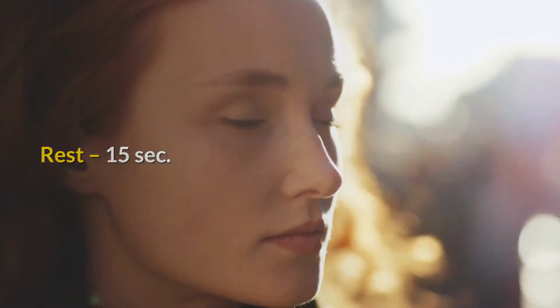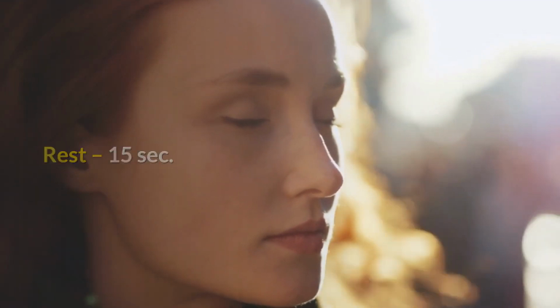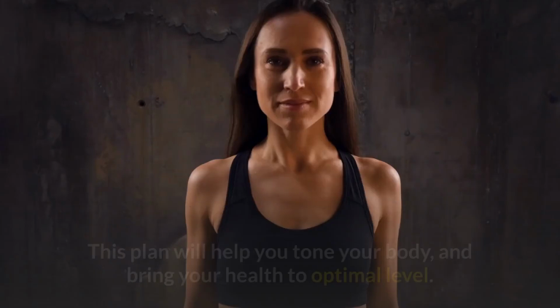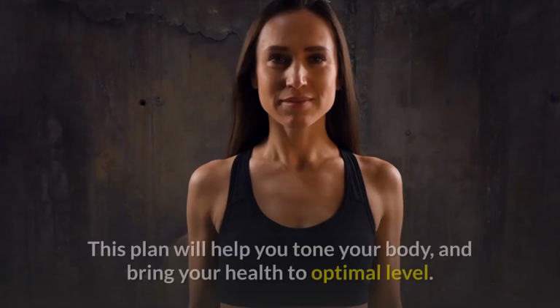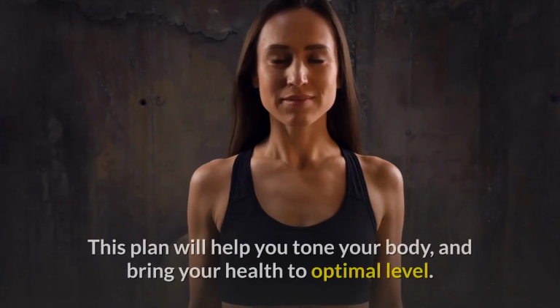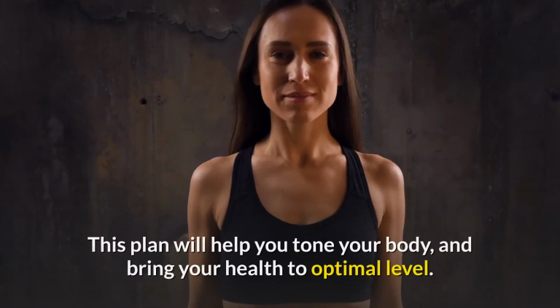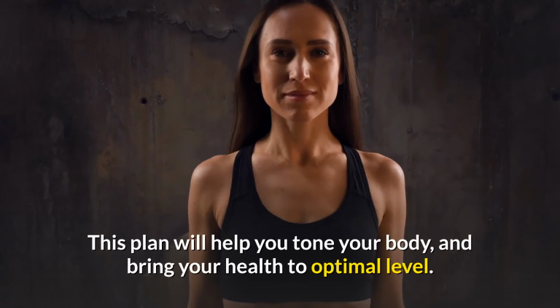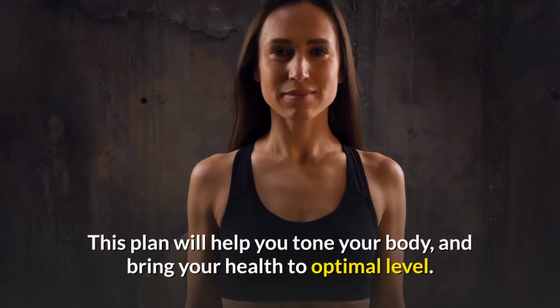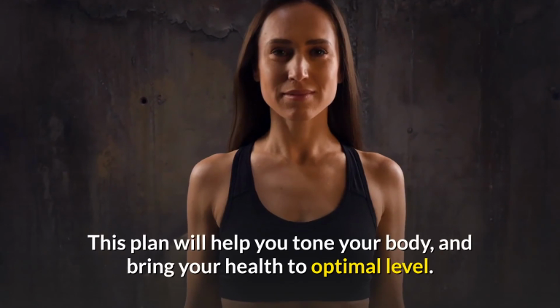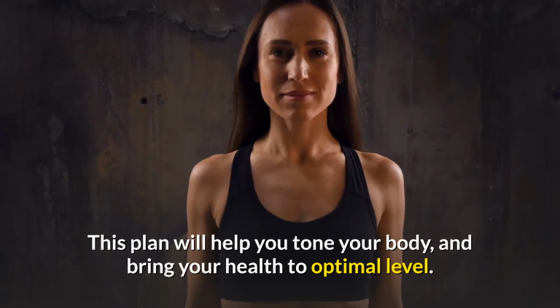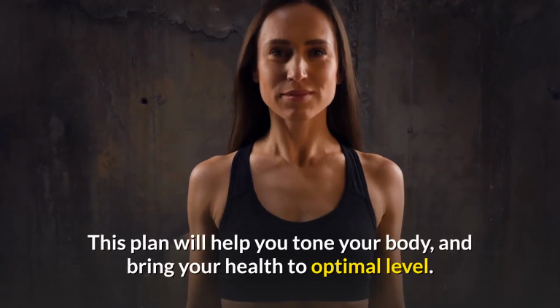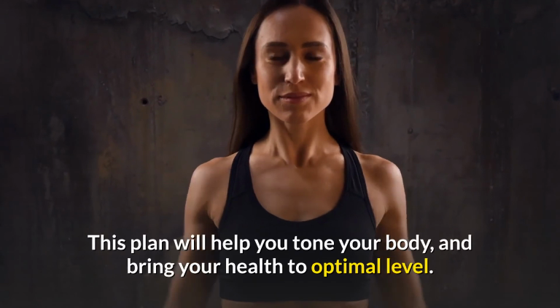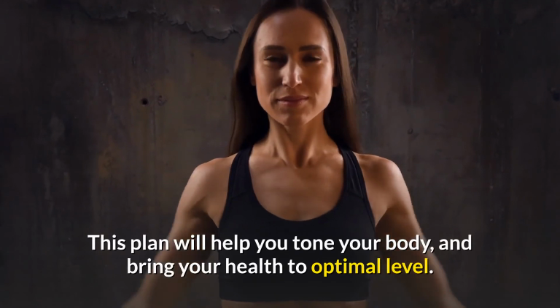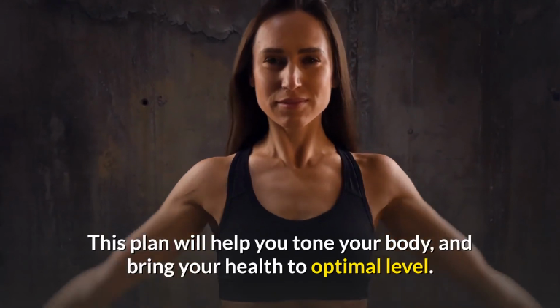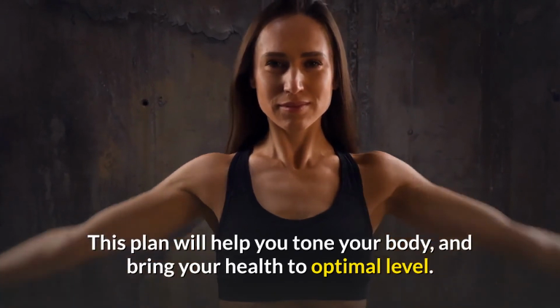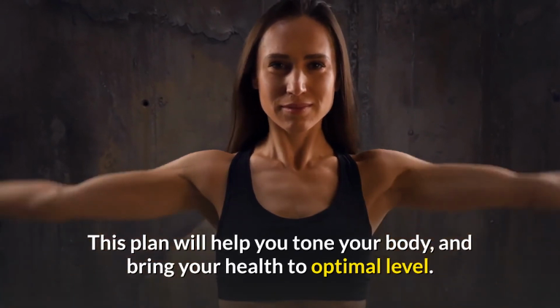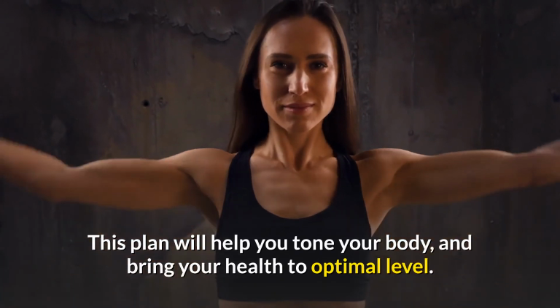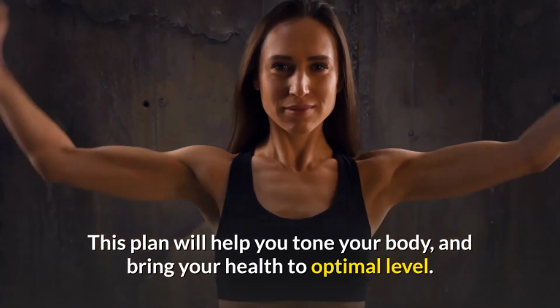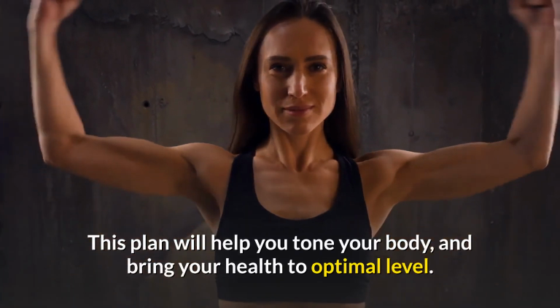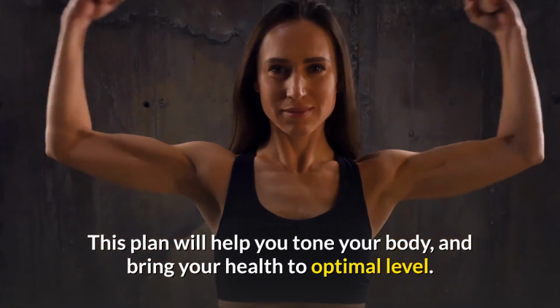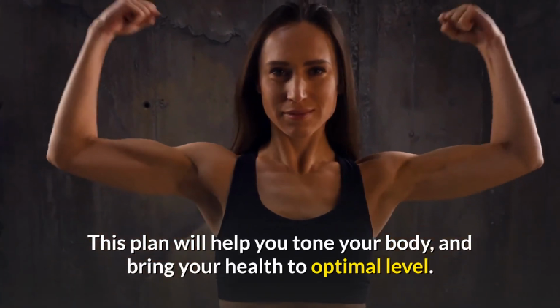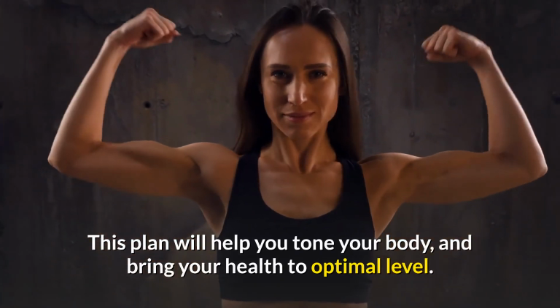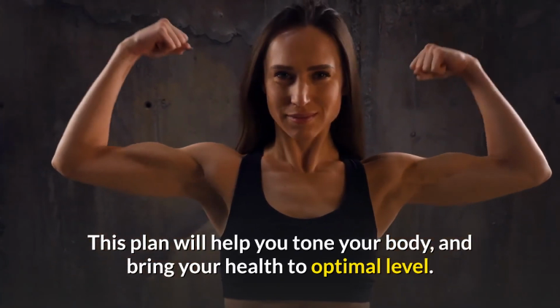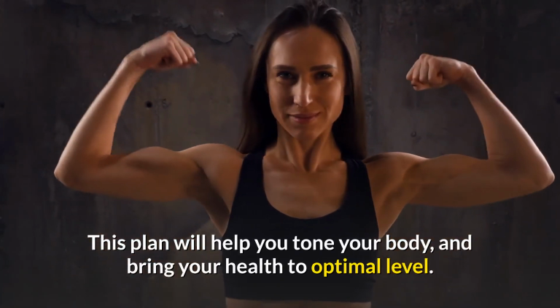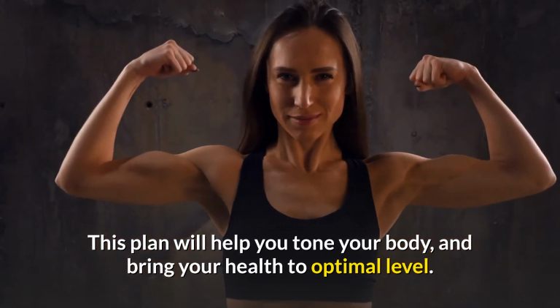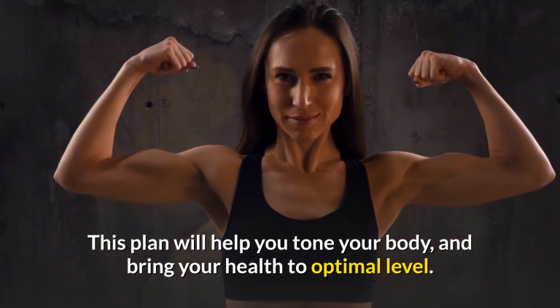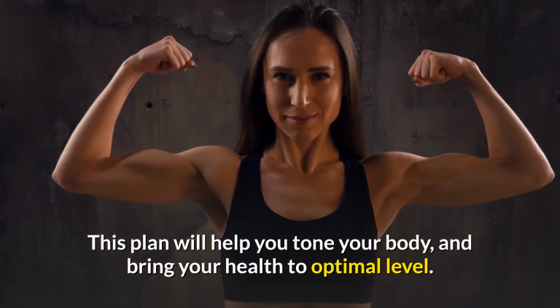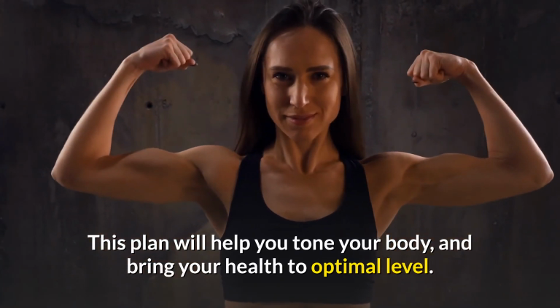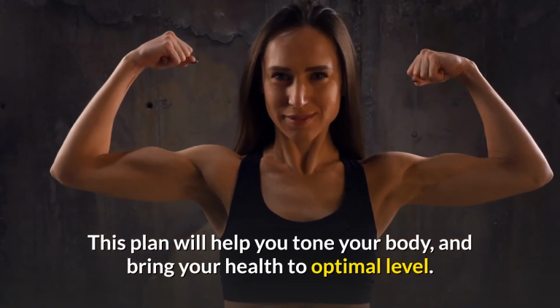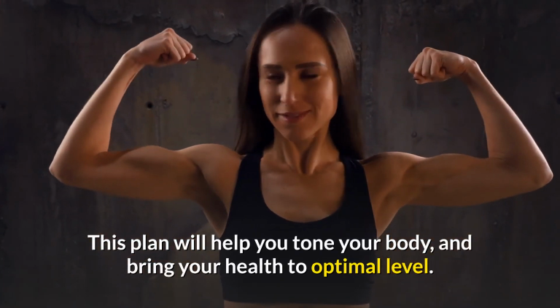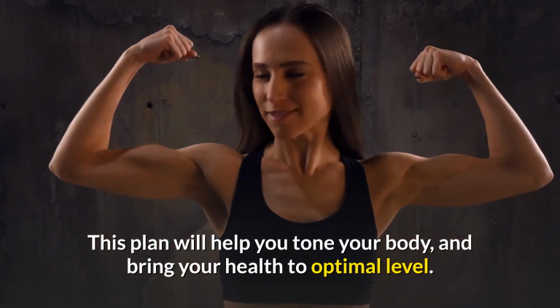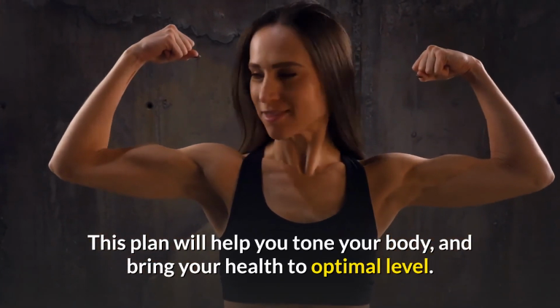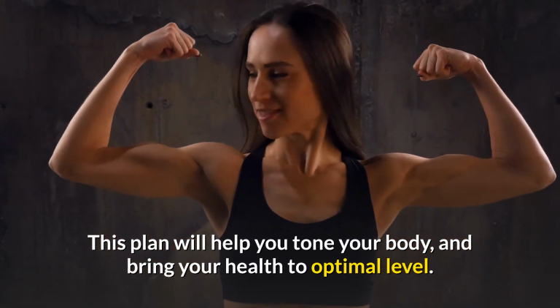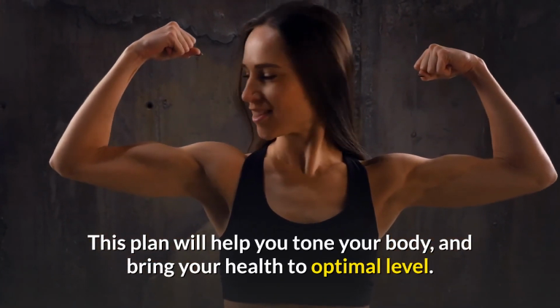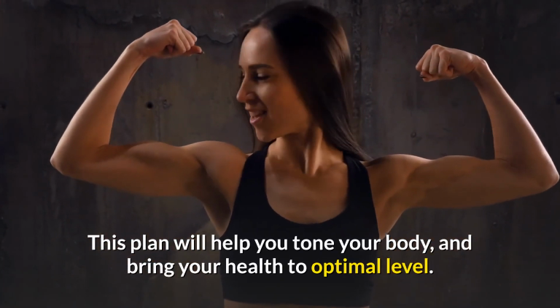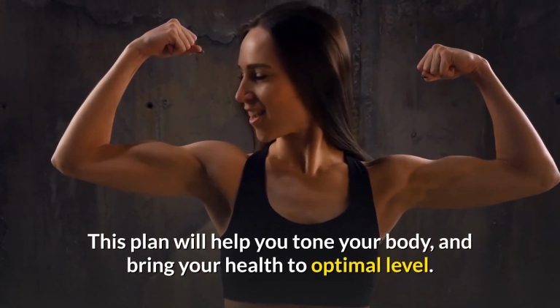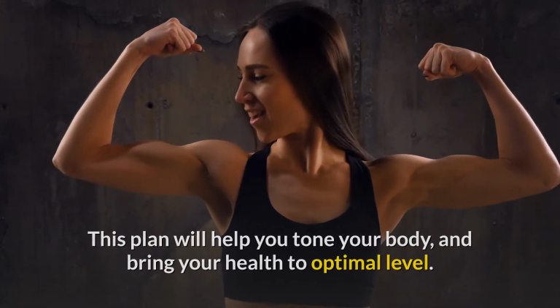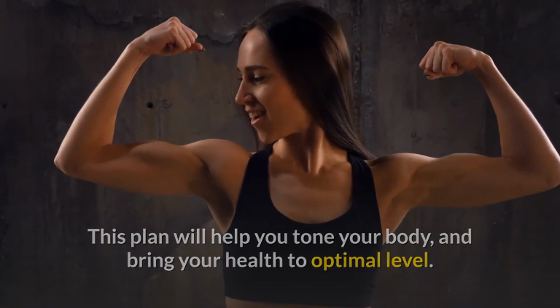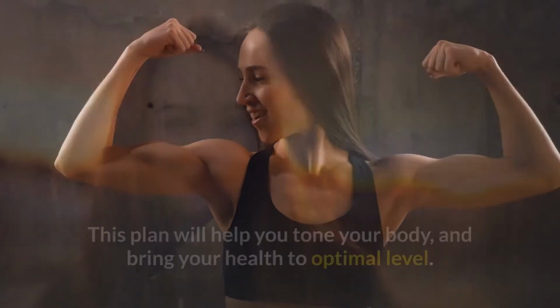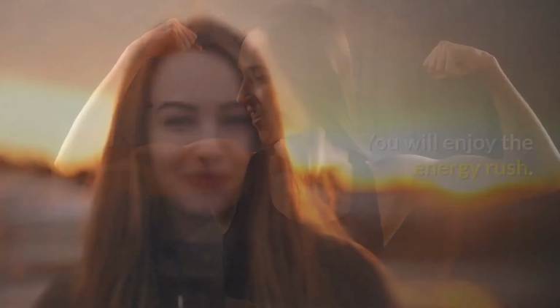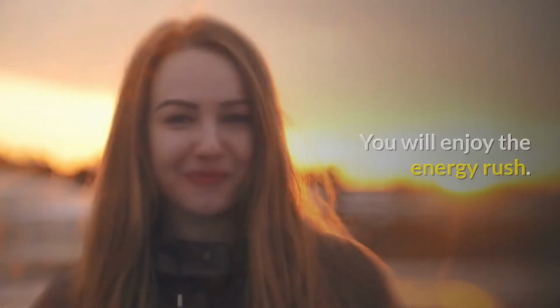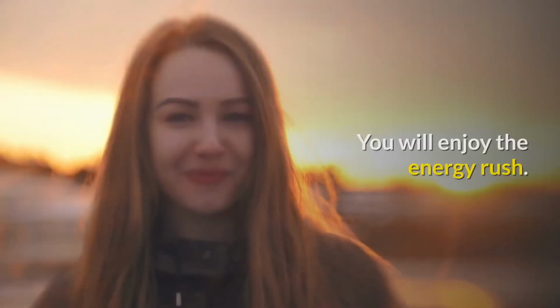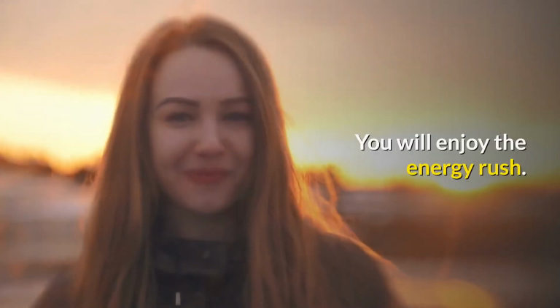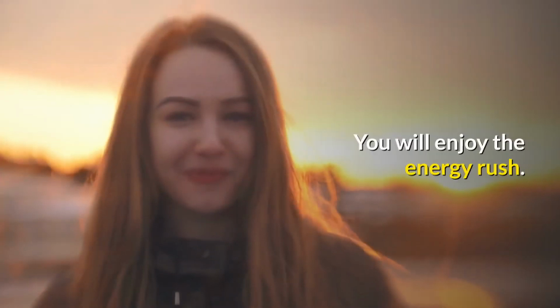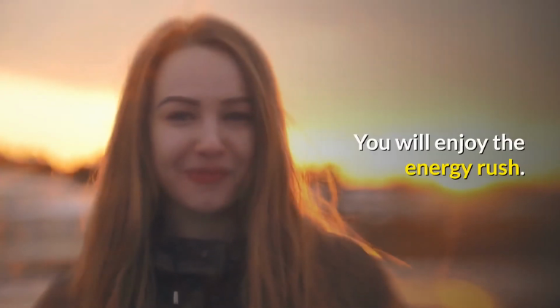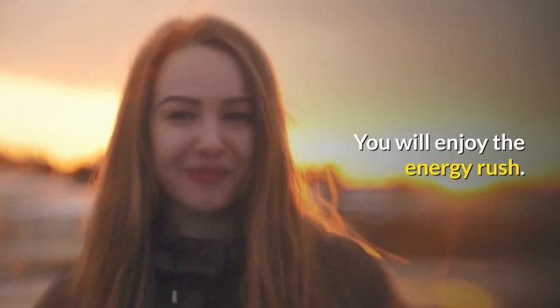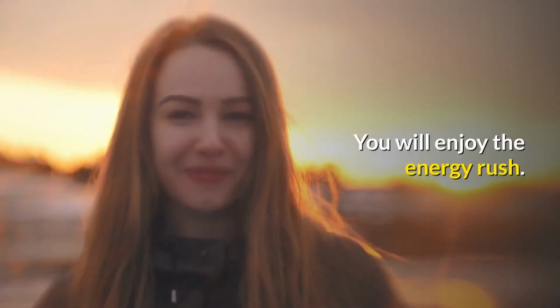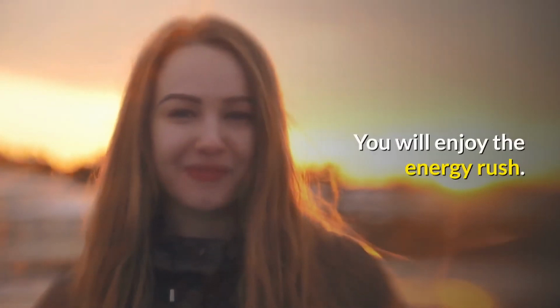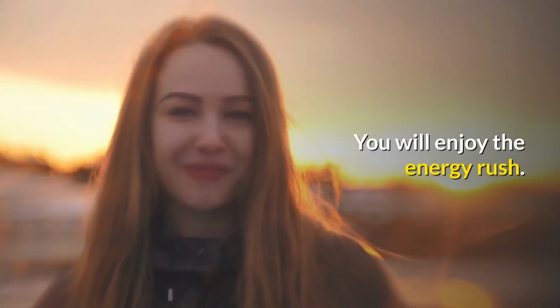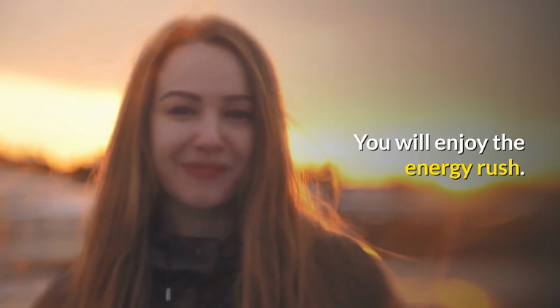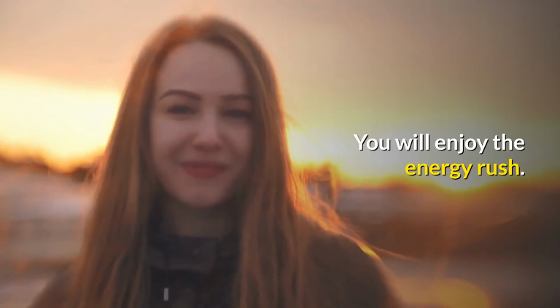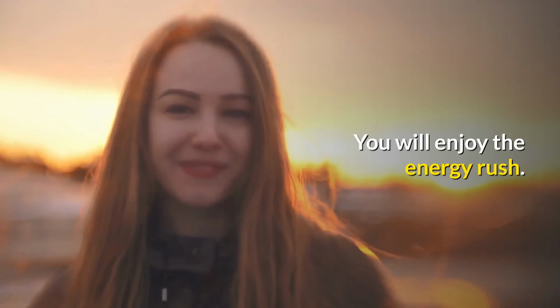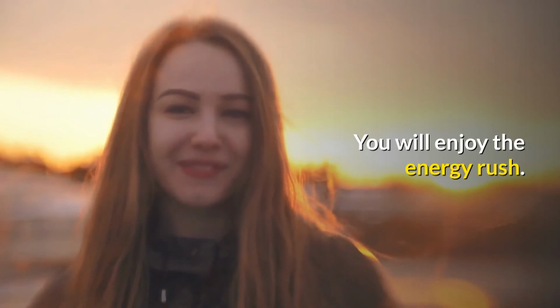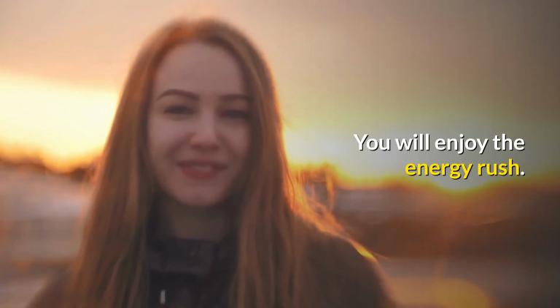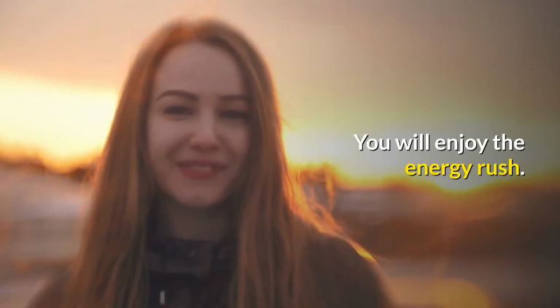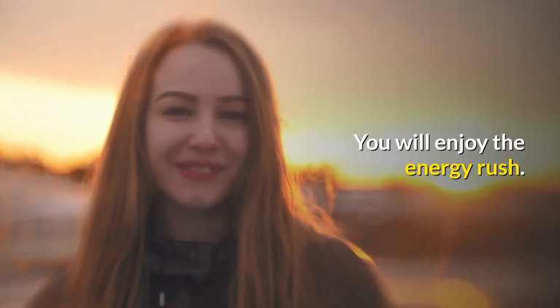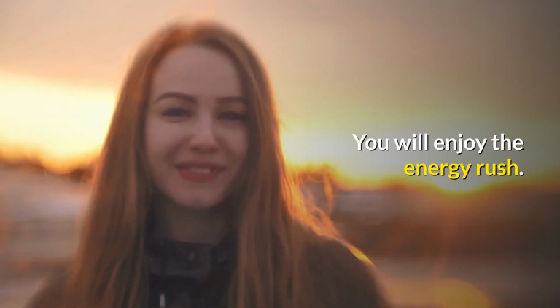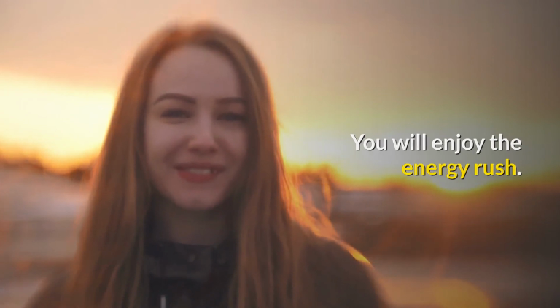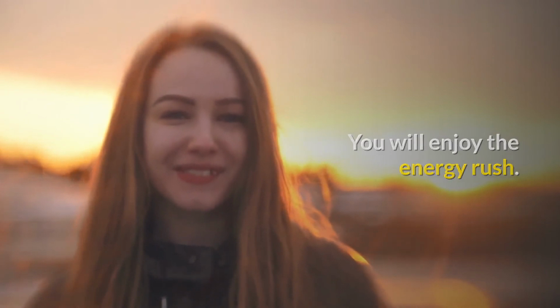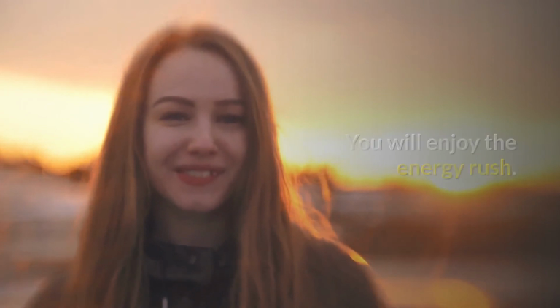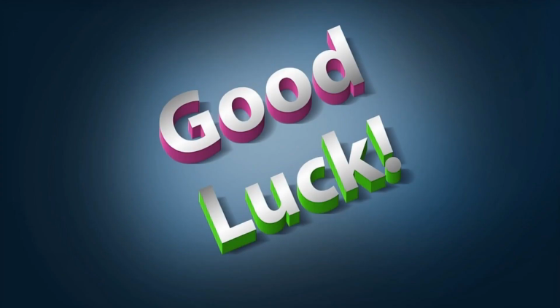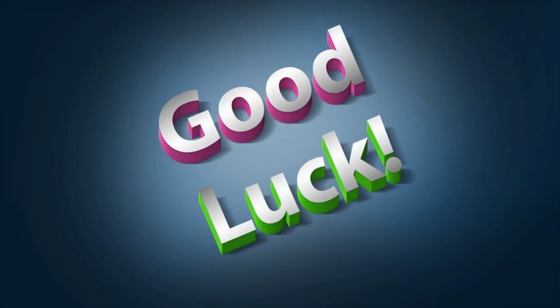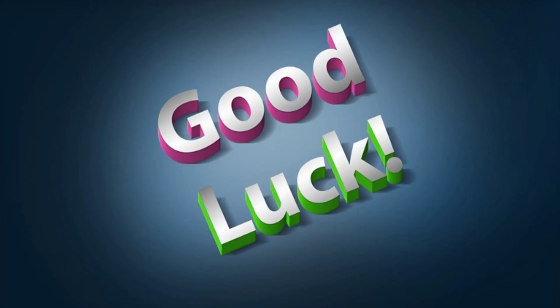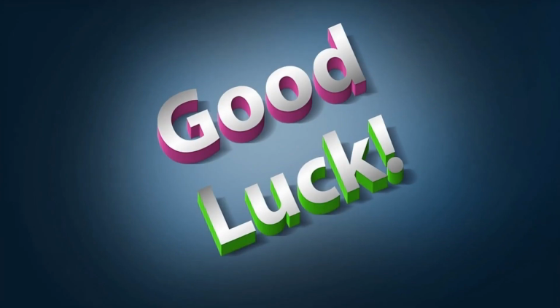This plan will help you tone your body and bring your health to optimal level. You will enjoy the energy rush. Good luck.